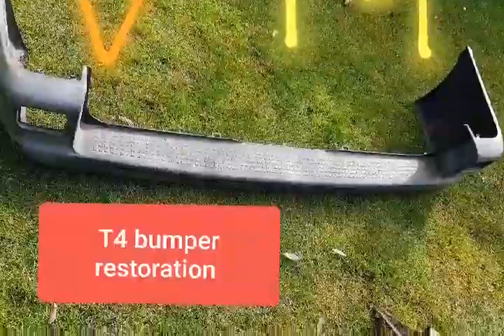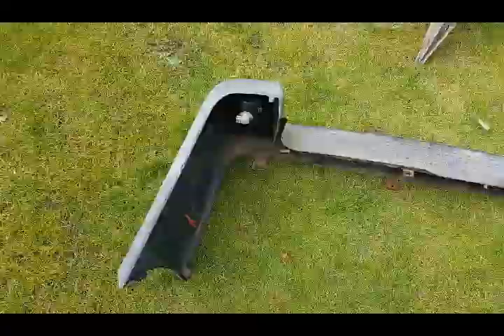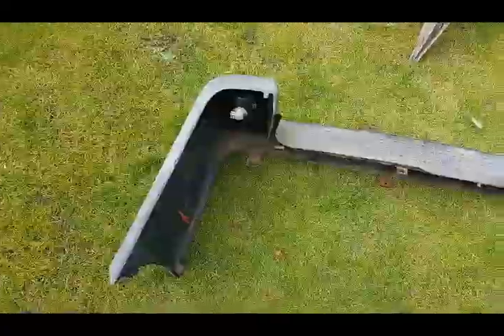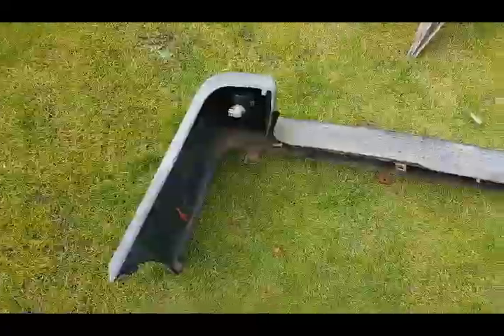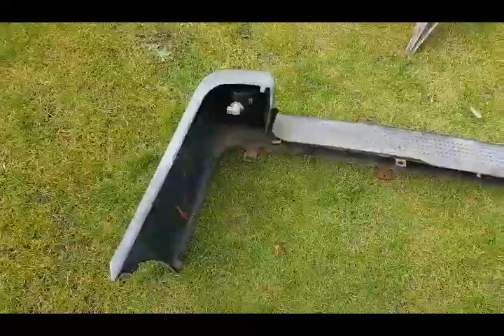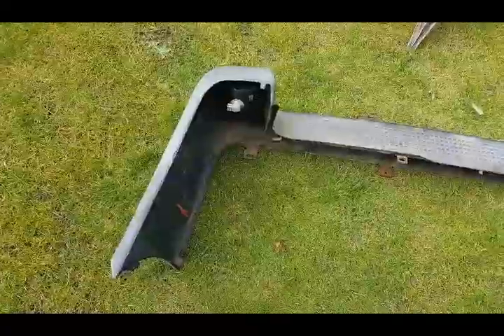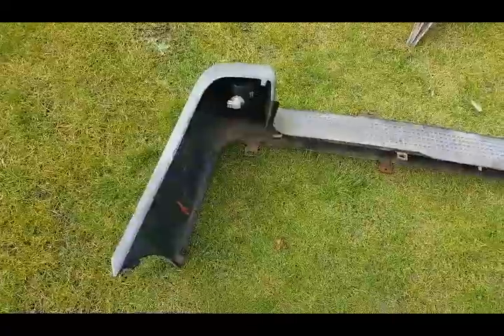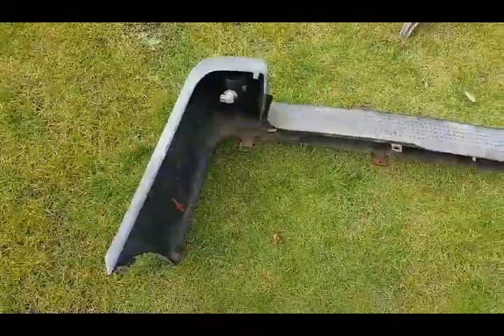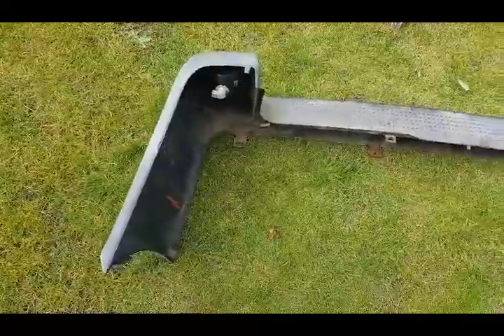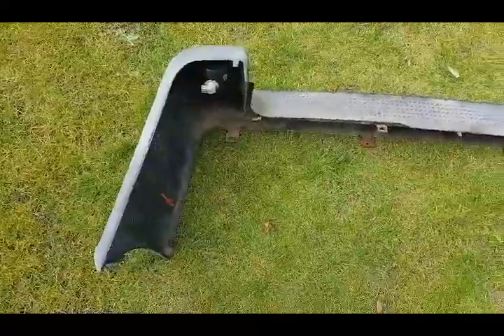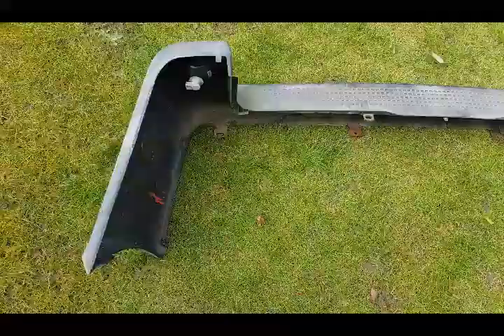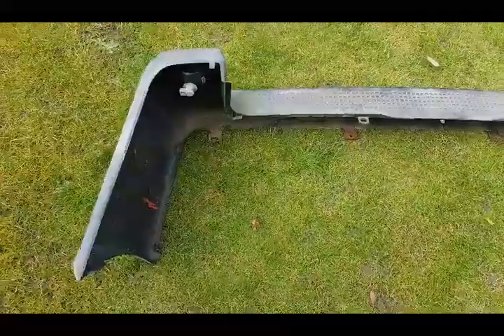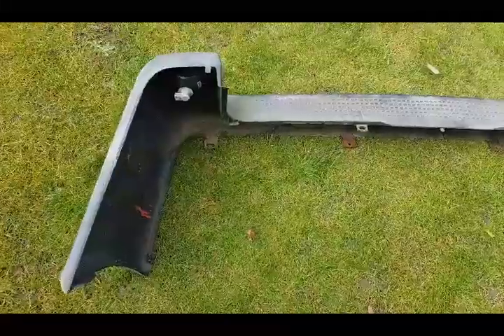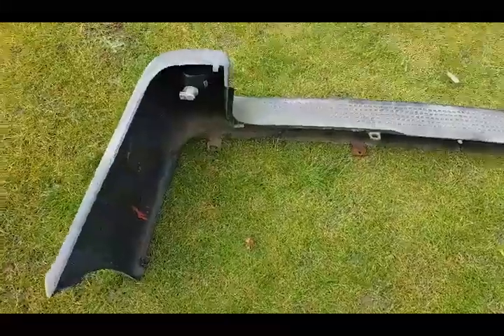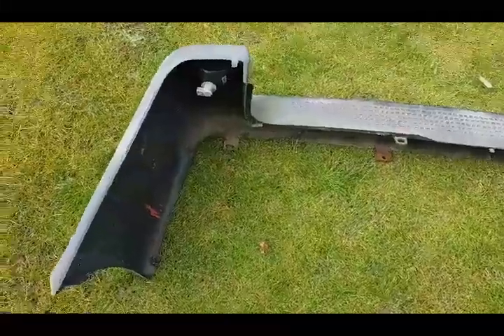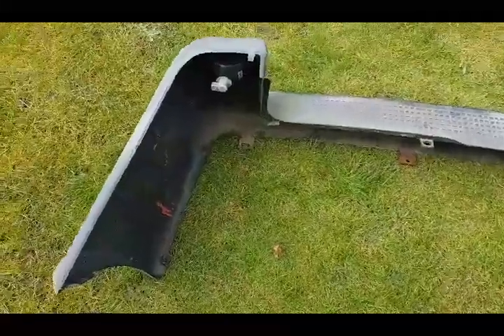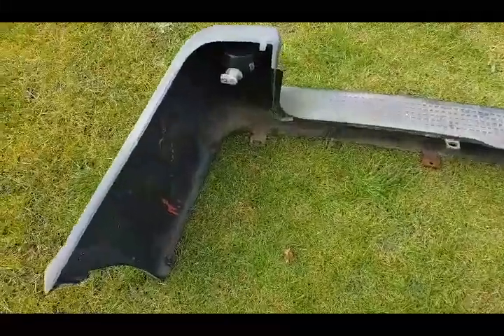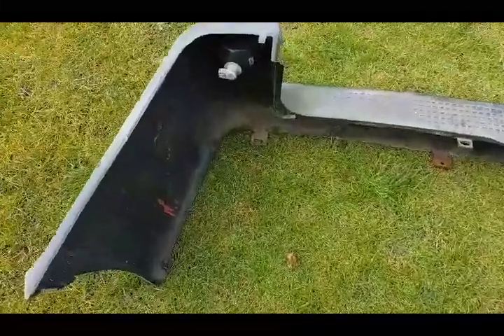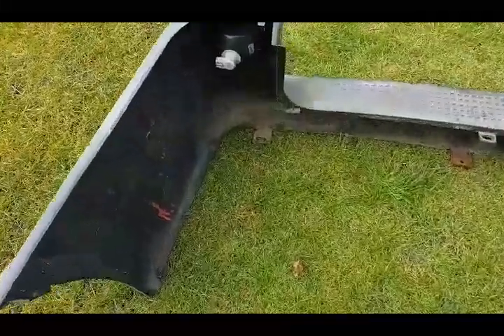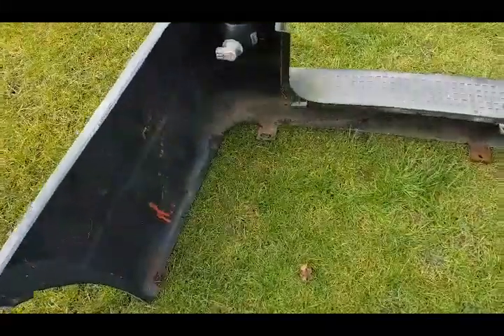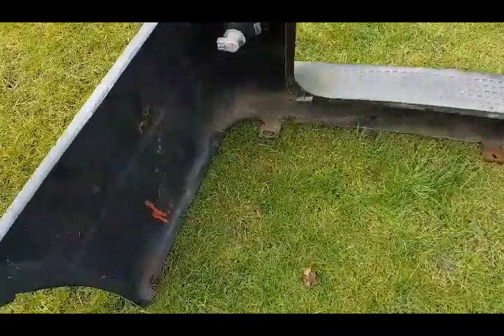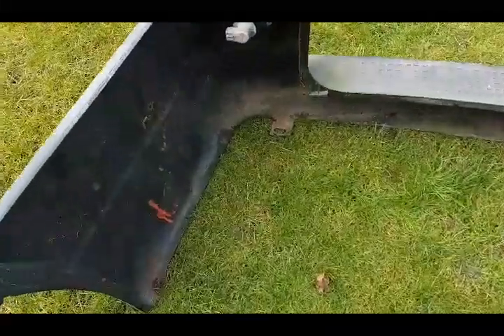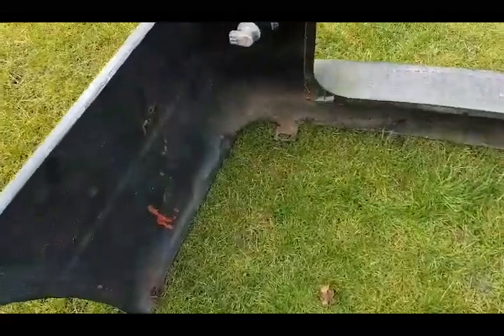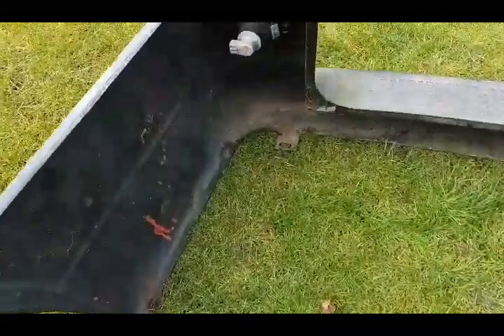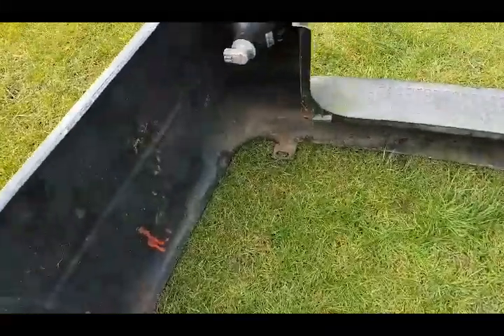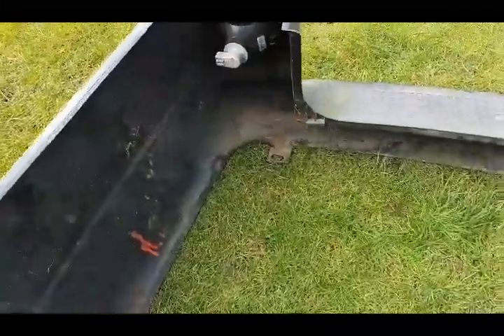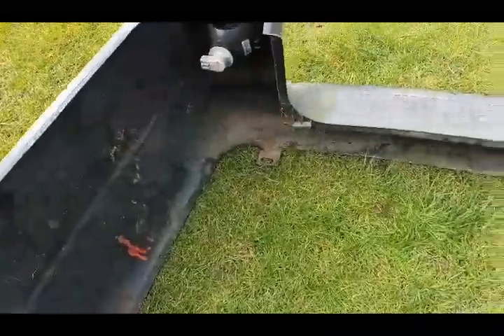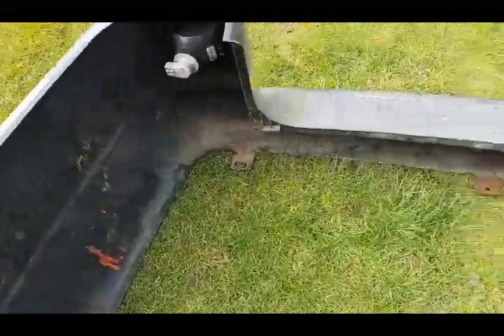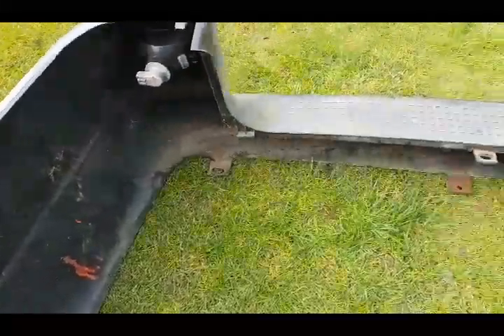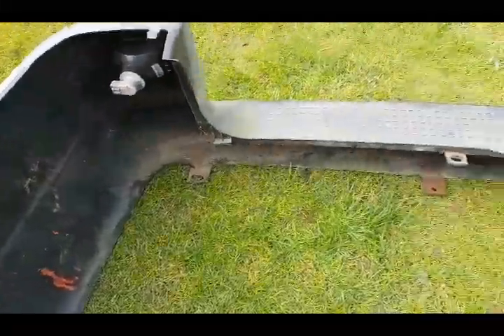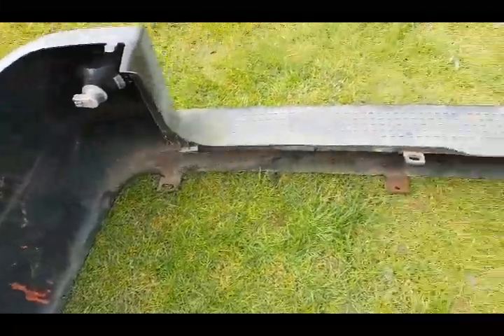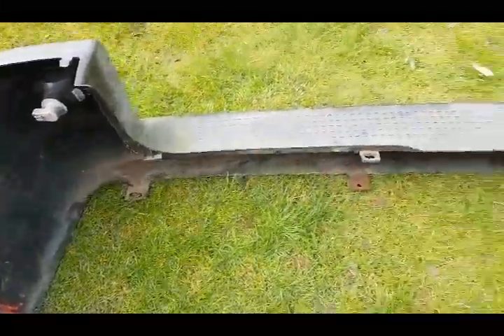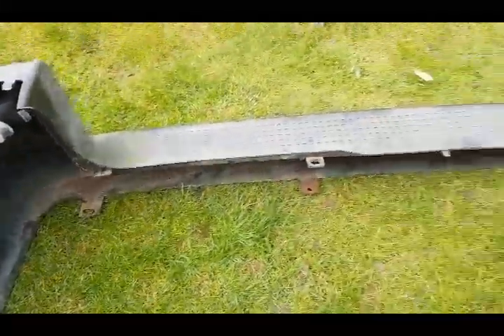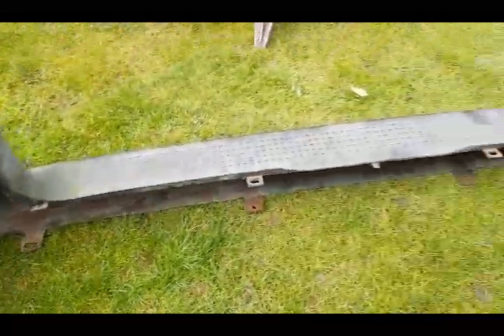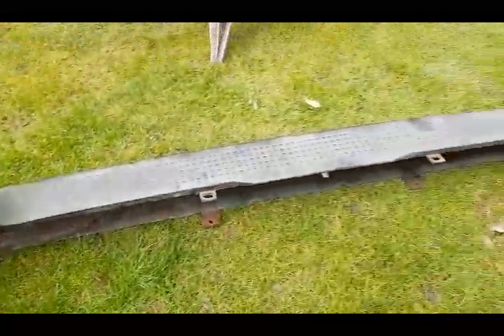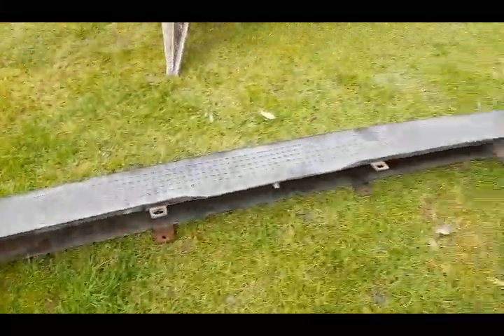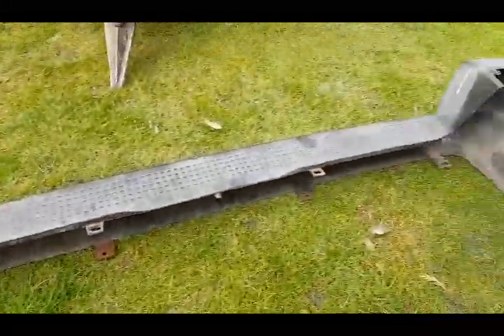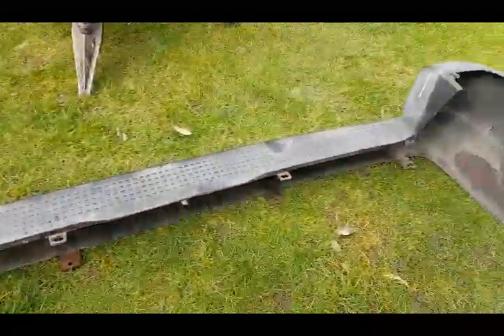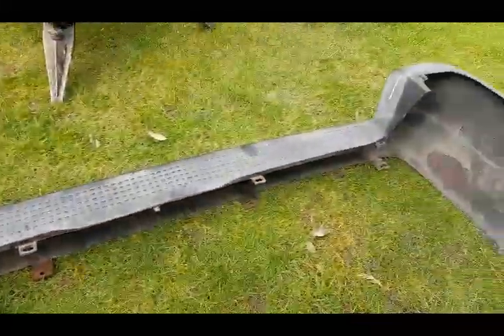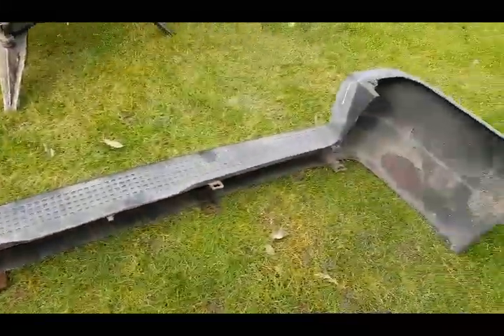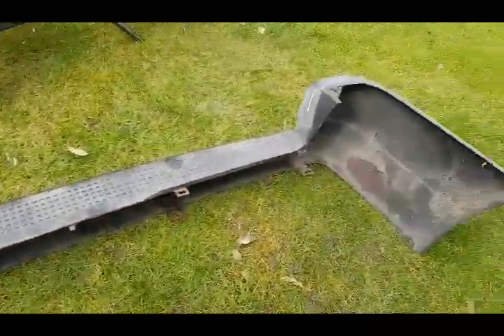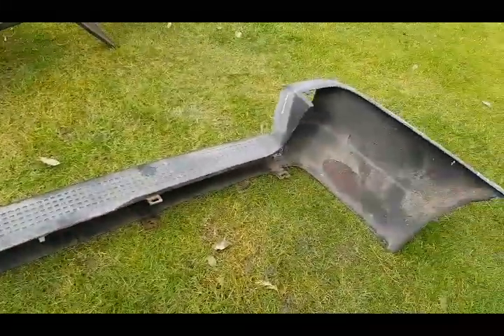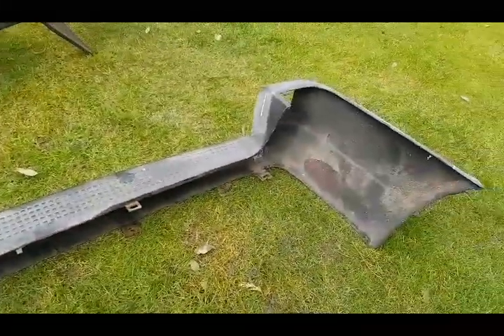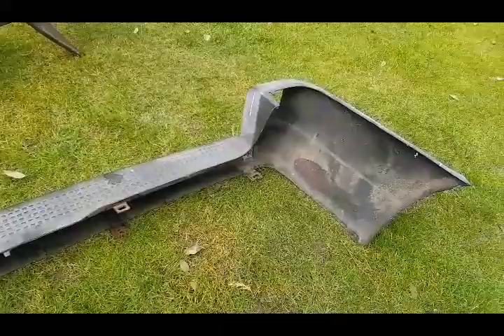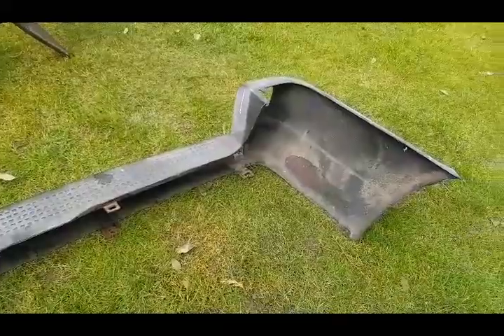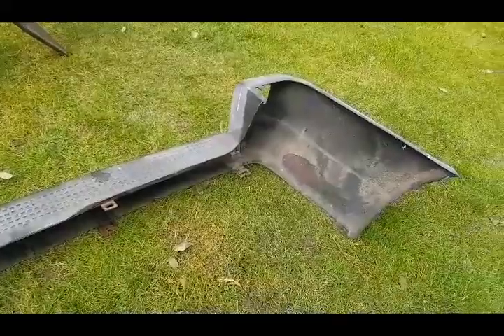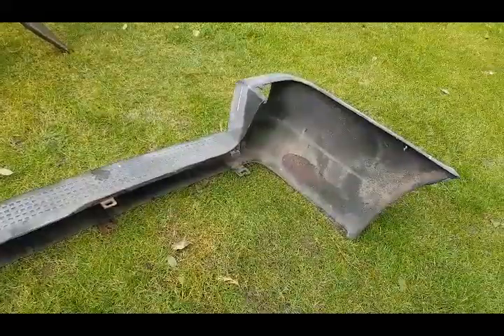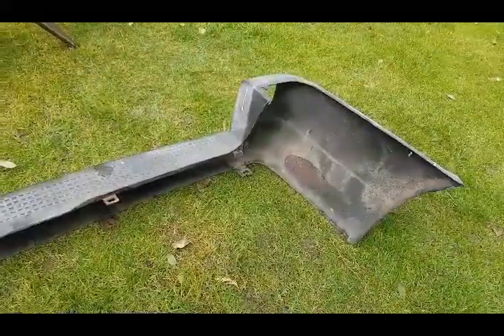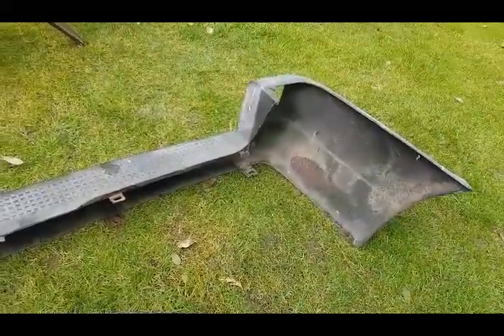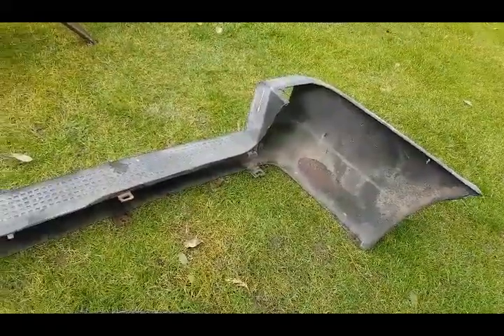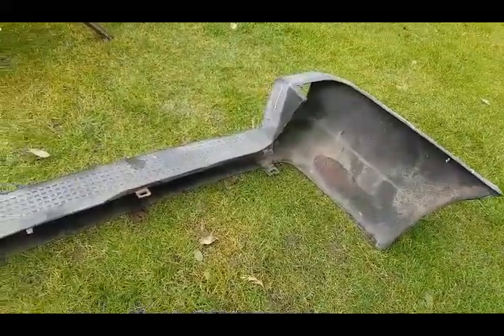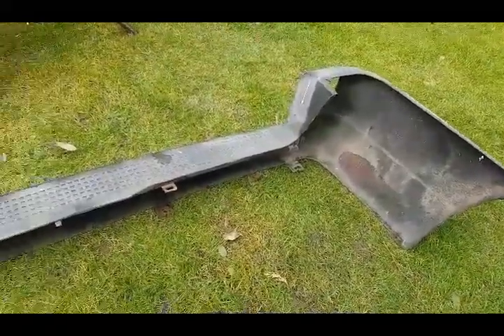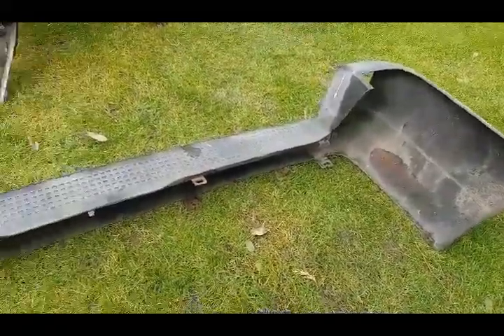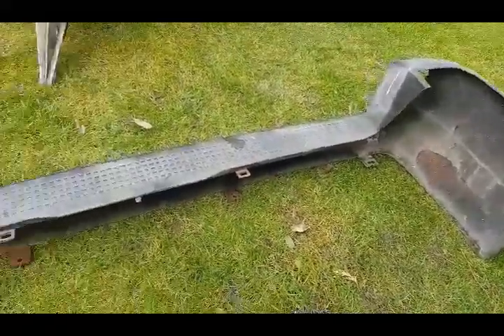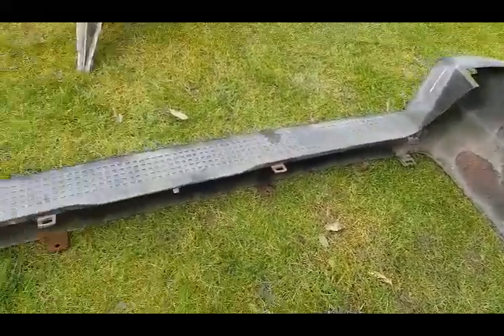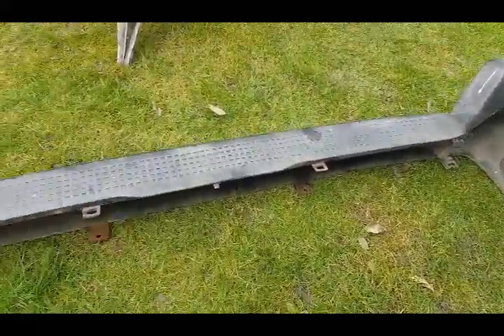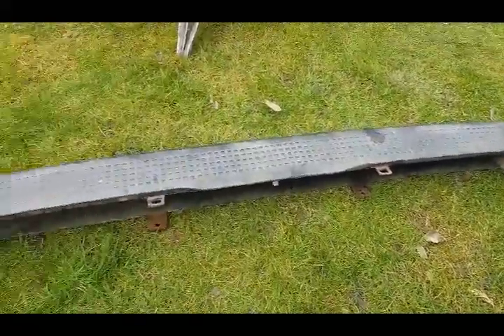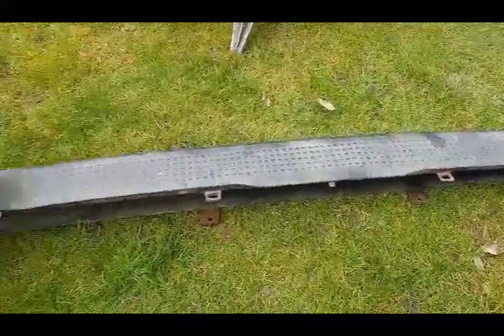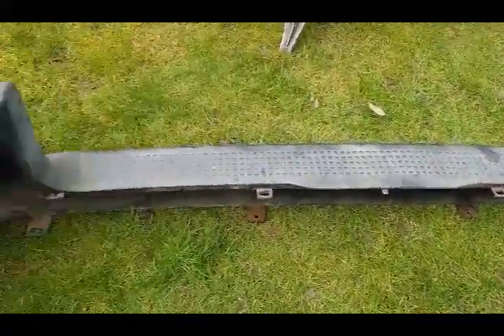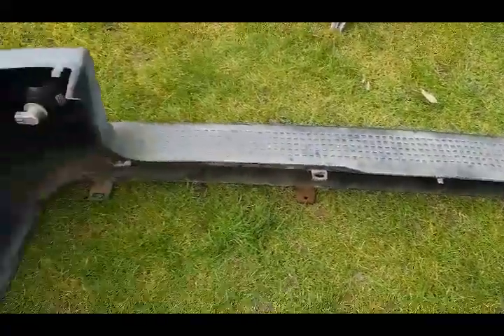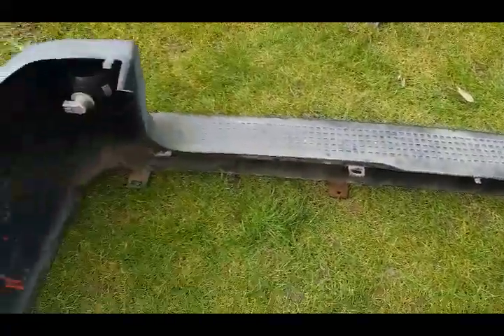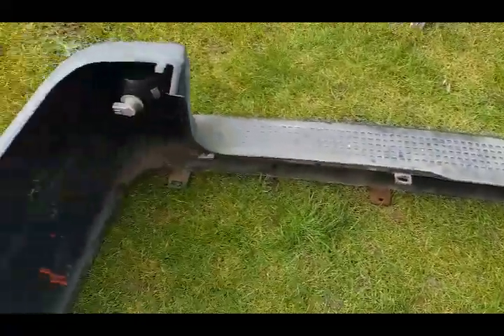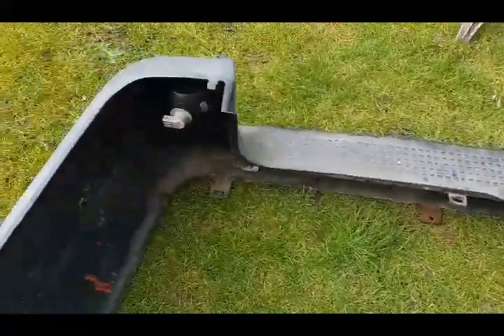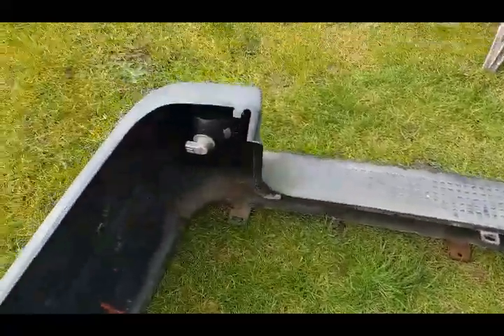I'm going to see if I can renovate the old bumper. There it is — not in great condition.